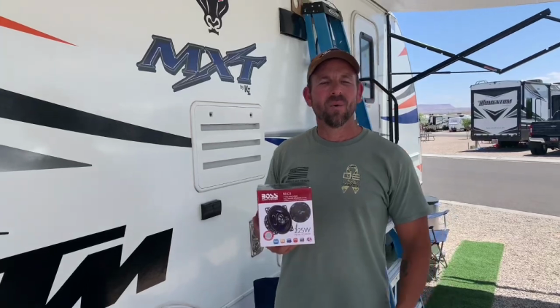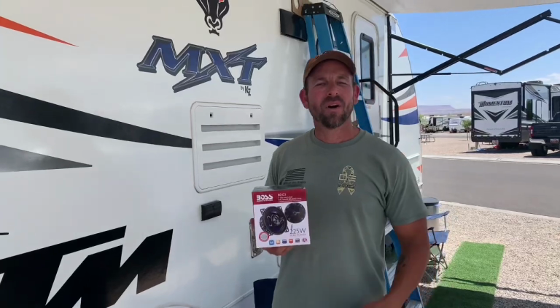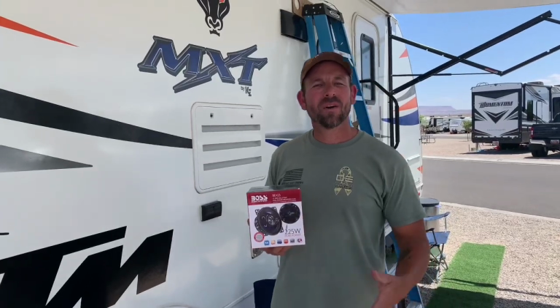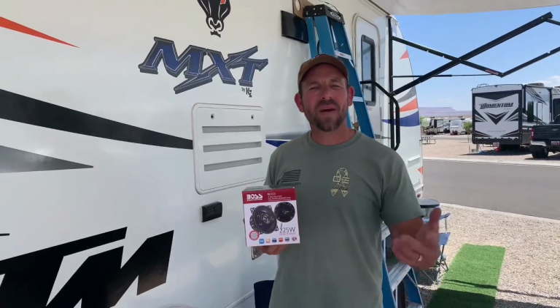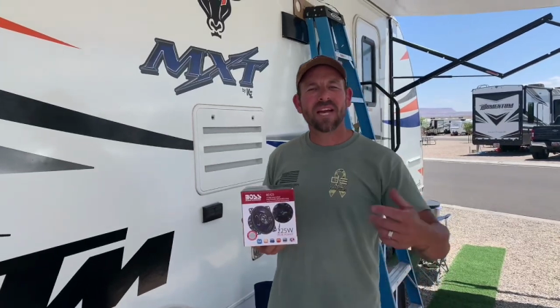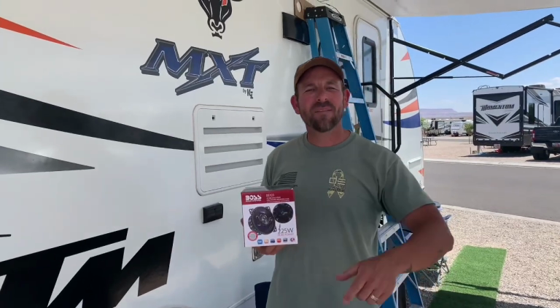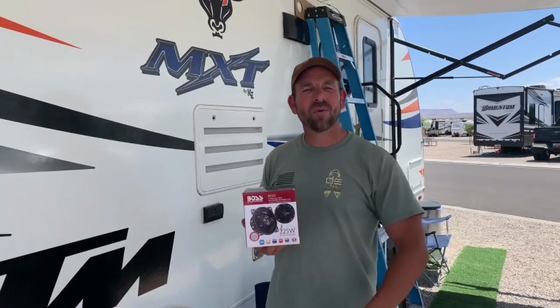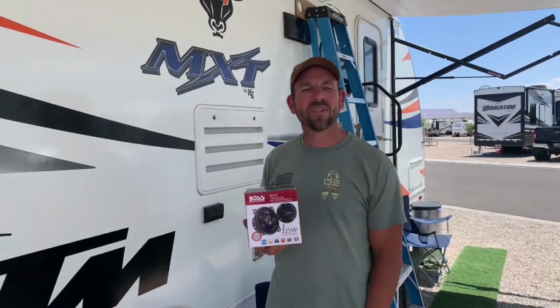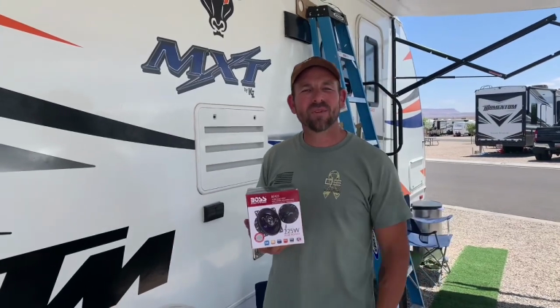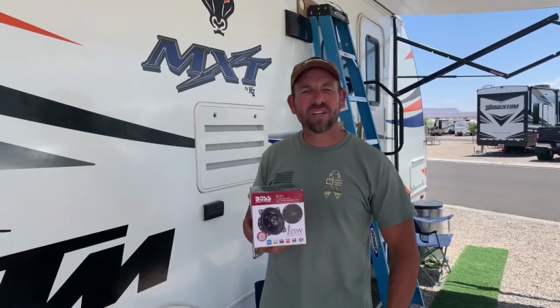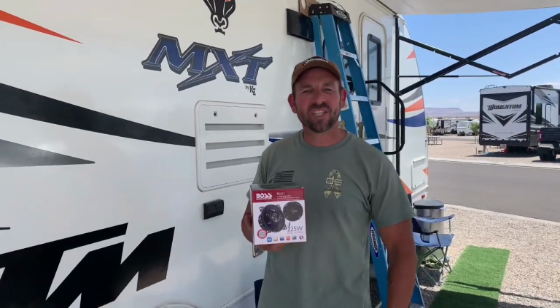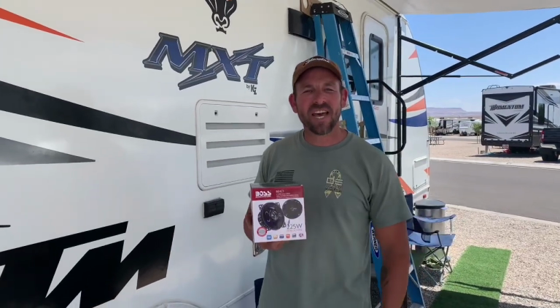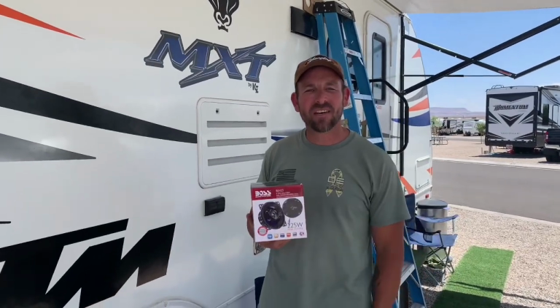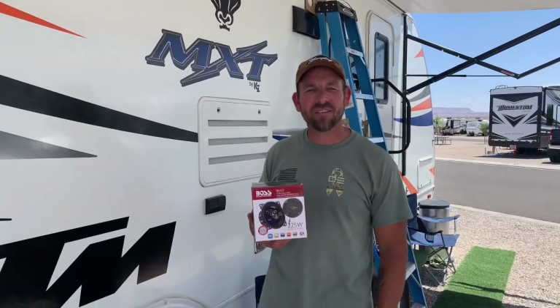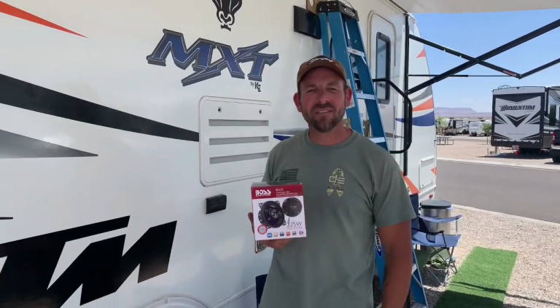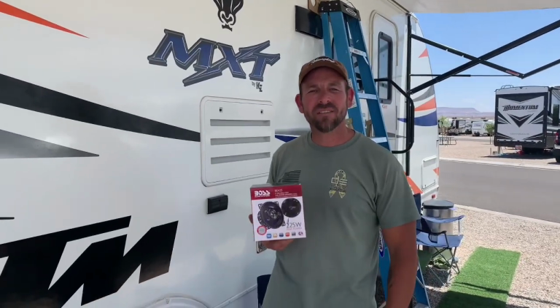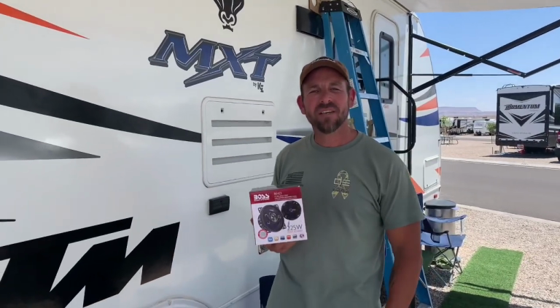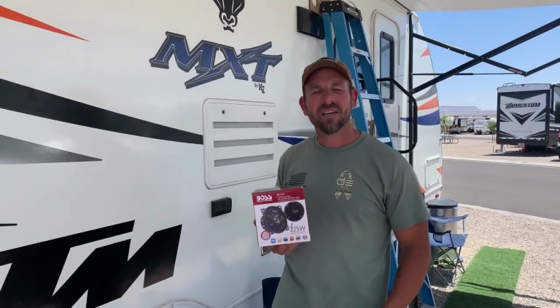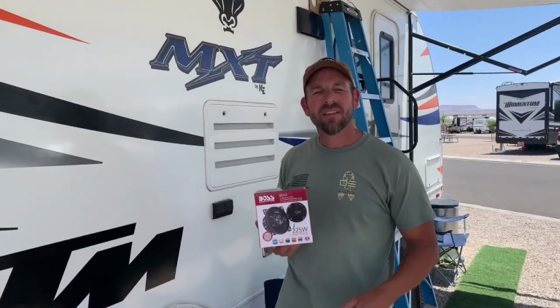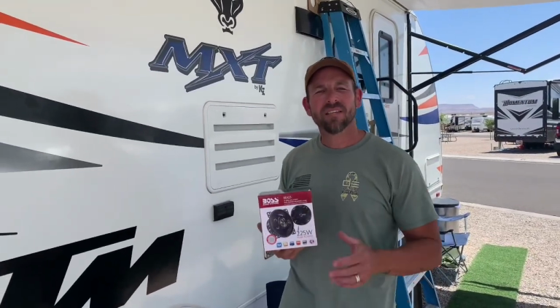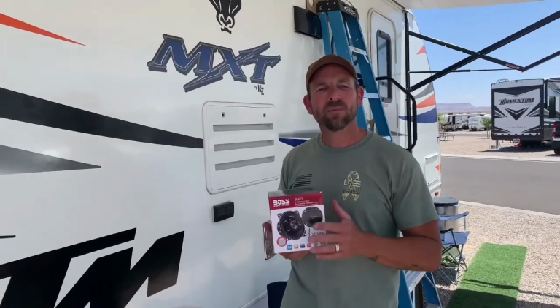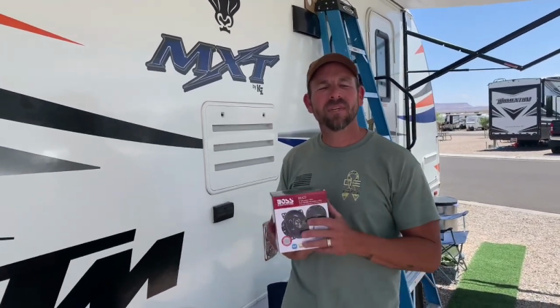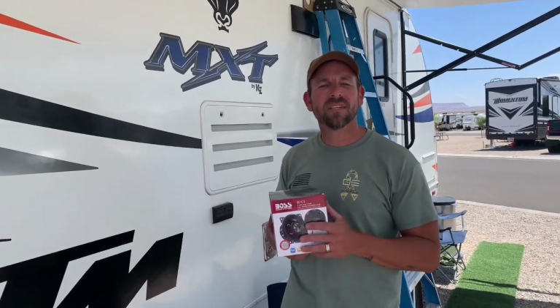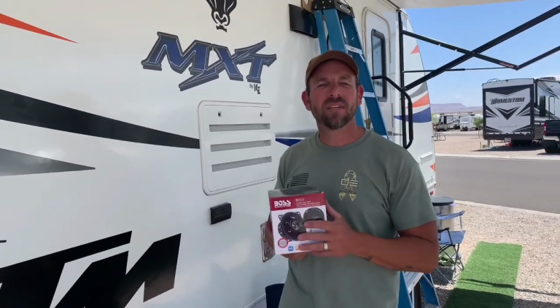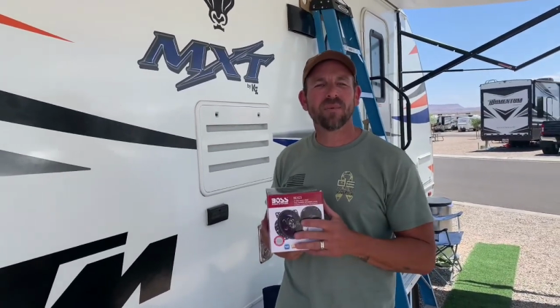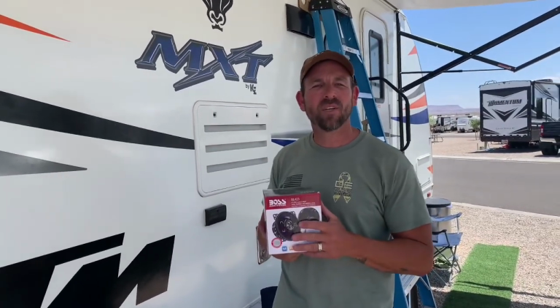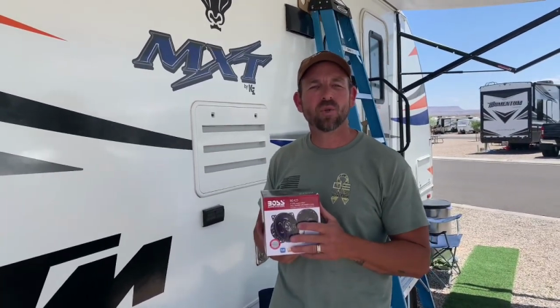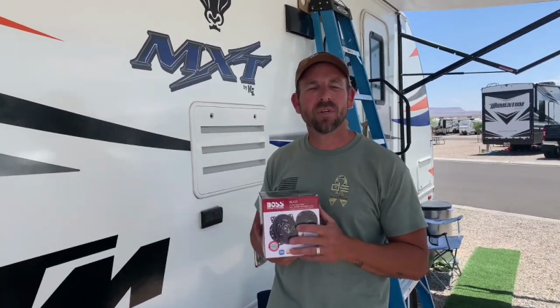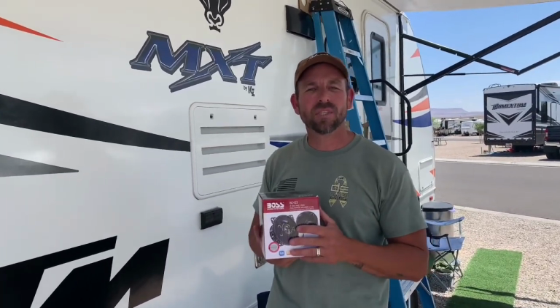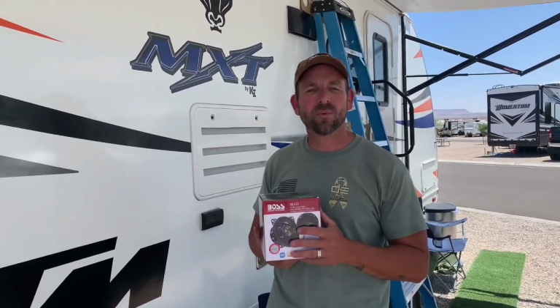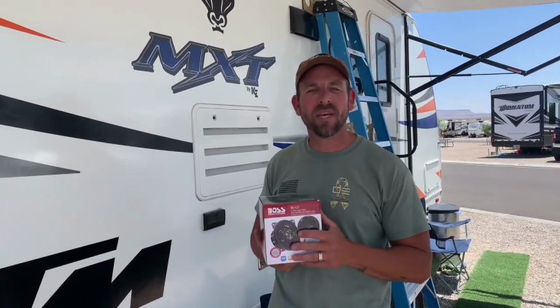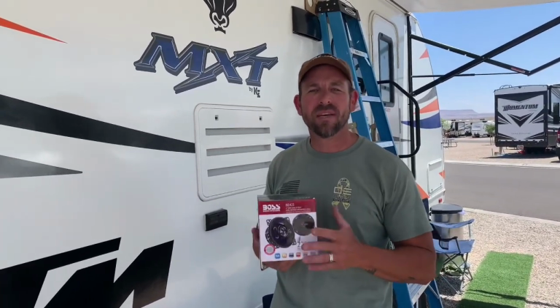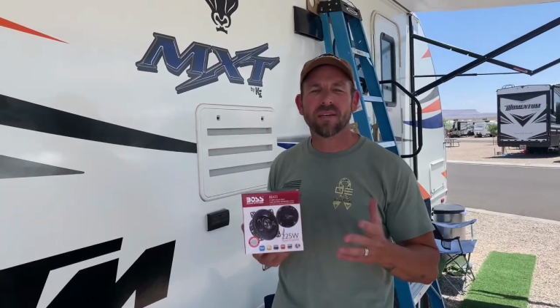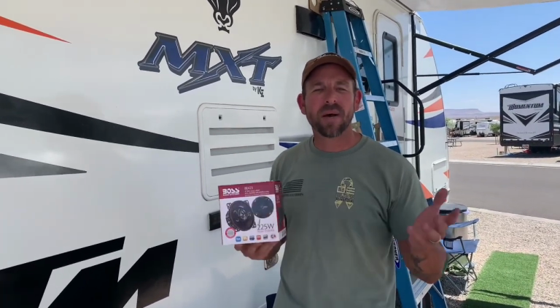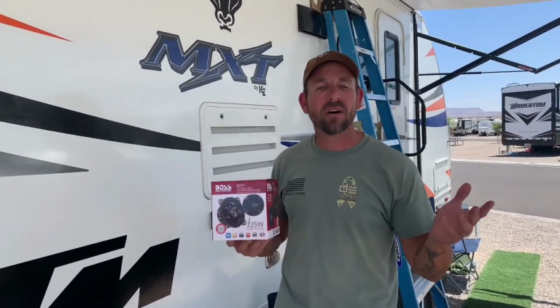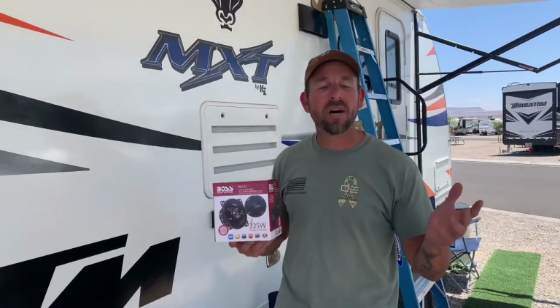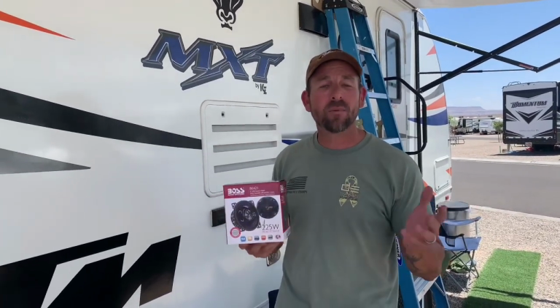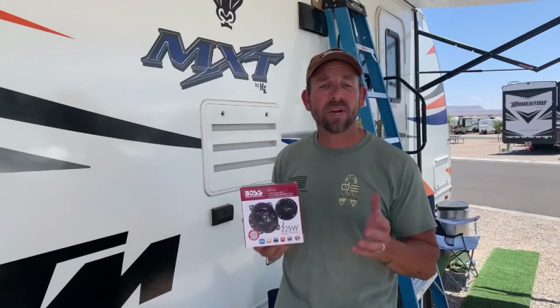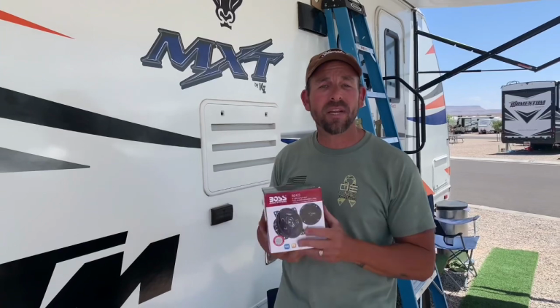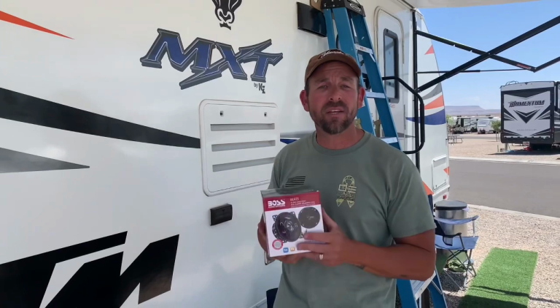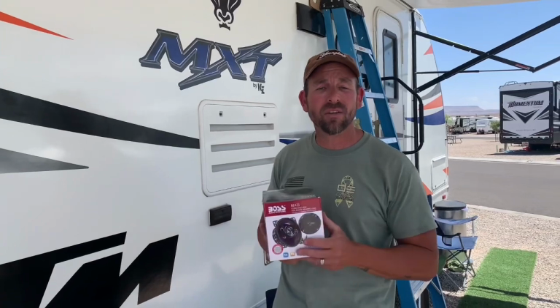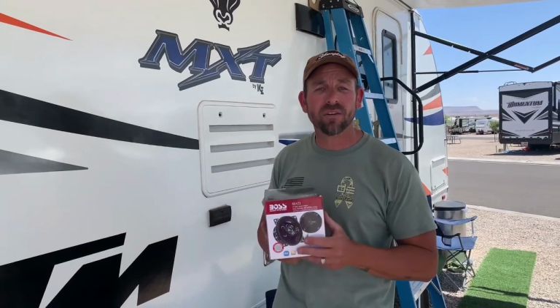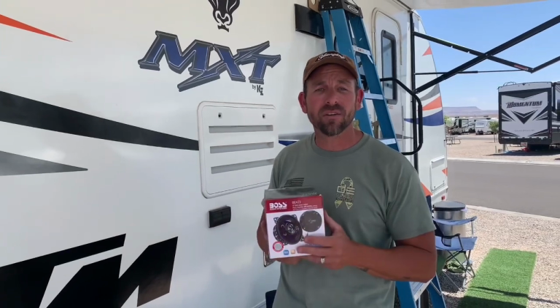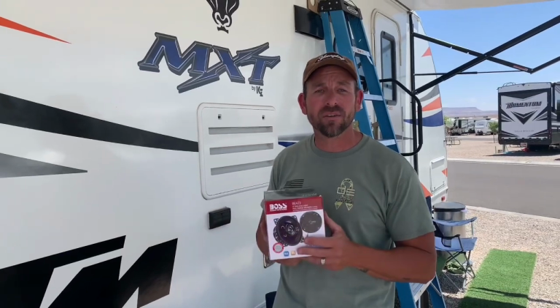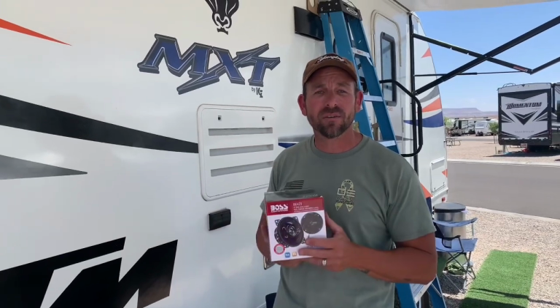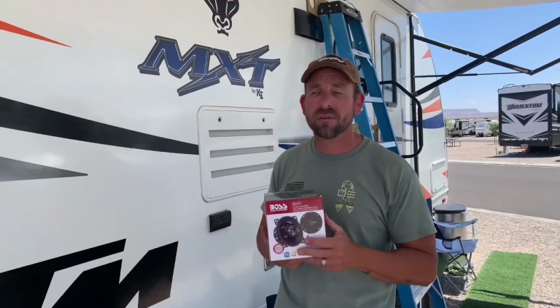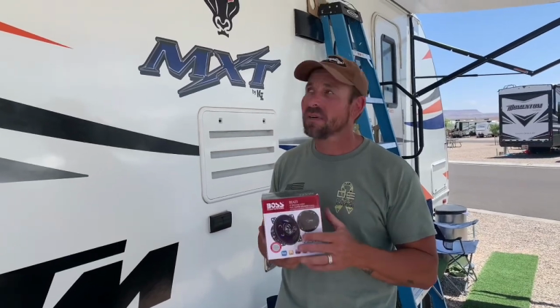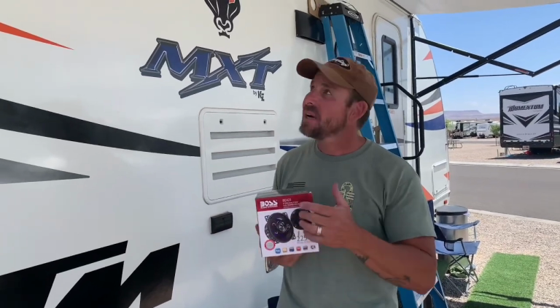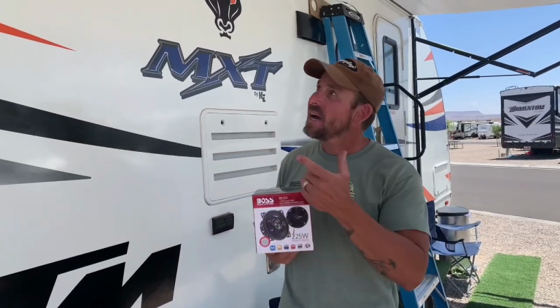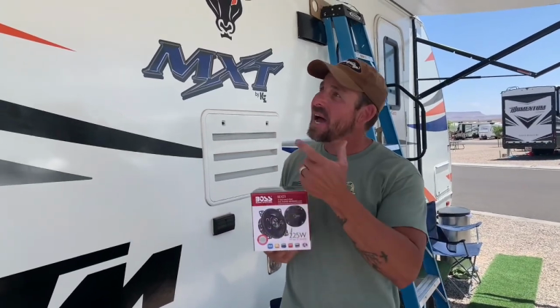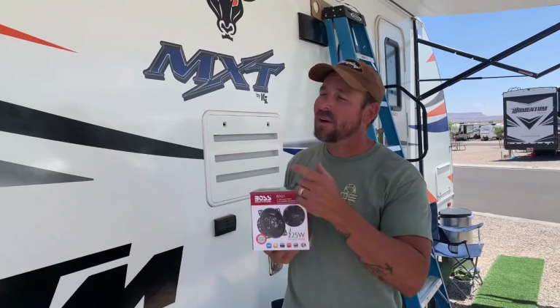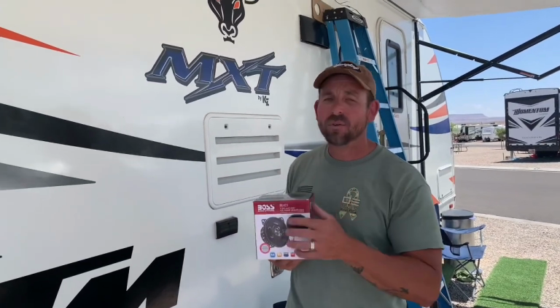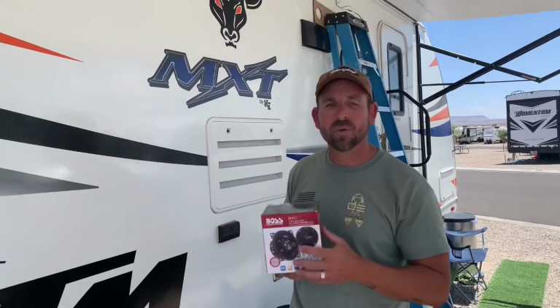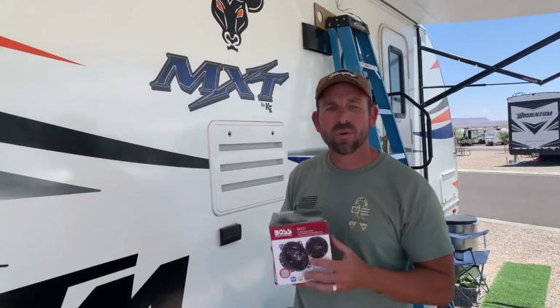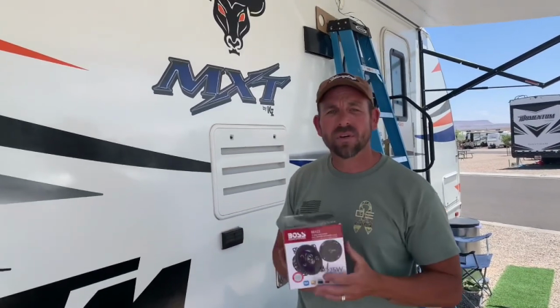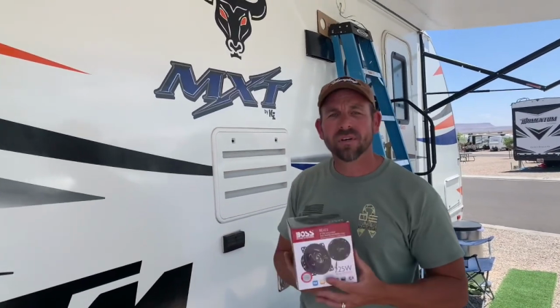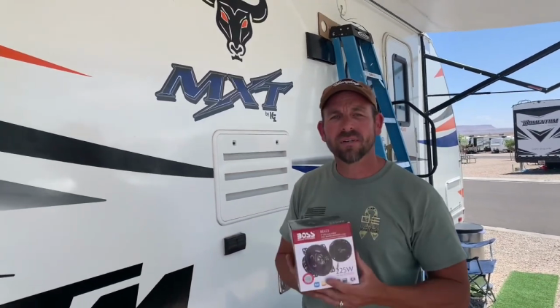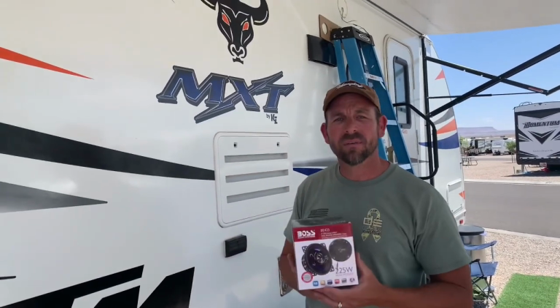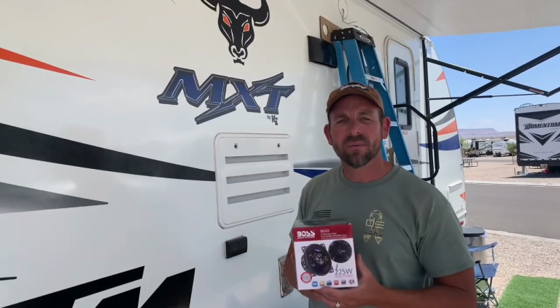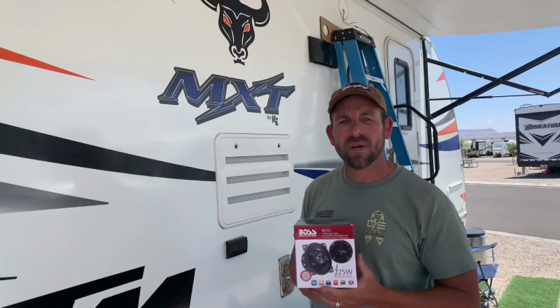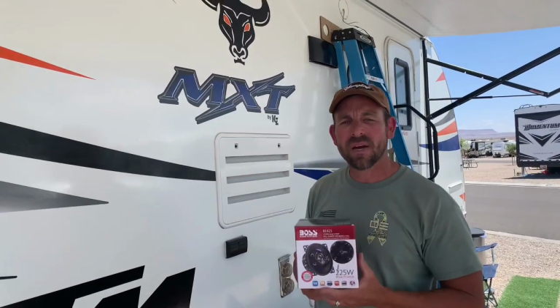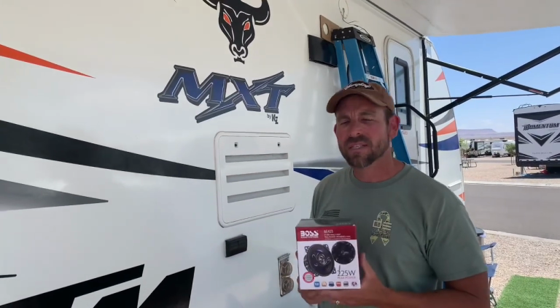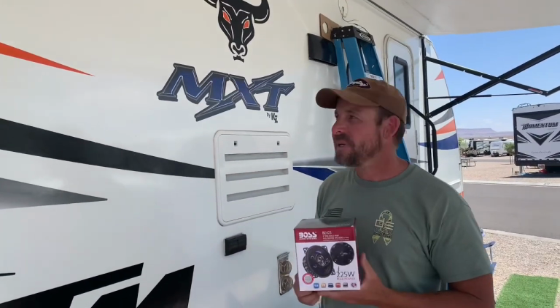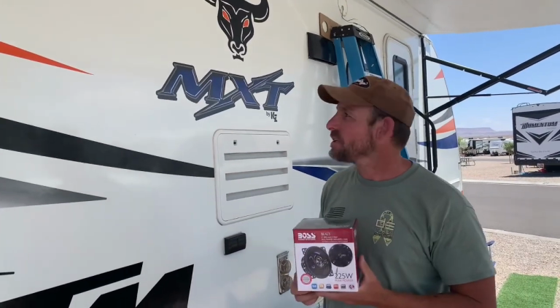Welcome back everyone to our channel. This one is going to be short and sweet and about upgrading your outdoor speakers.